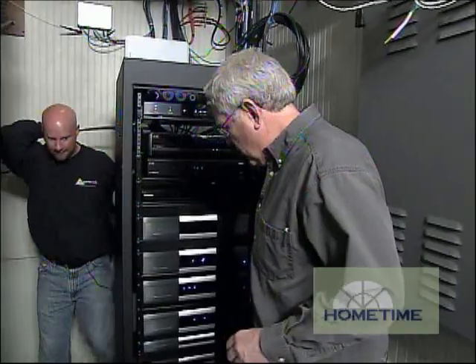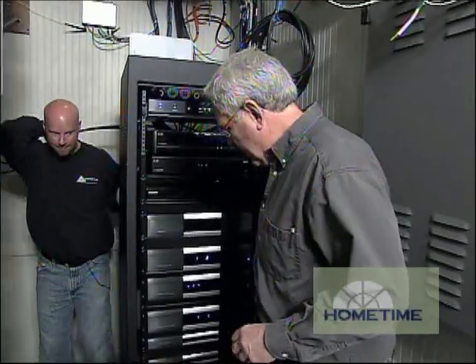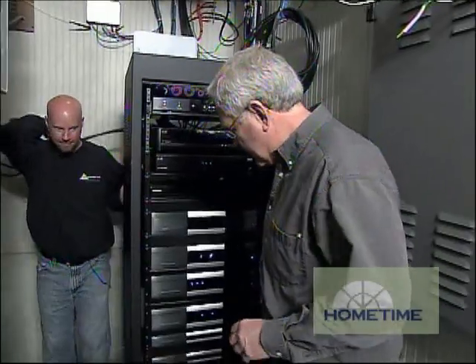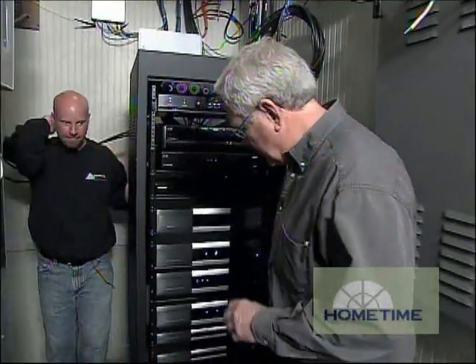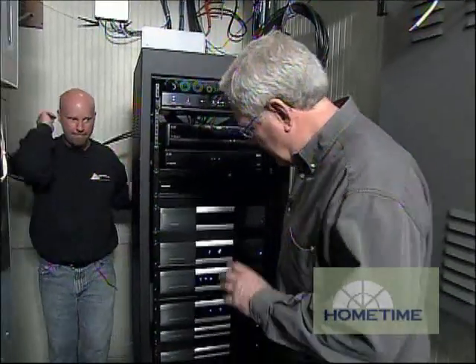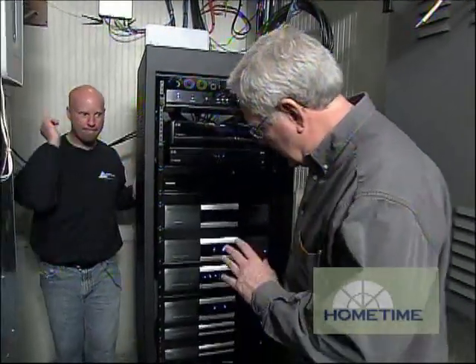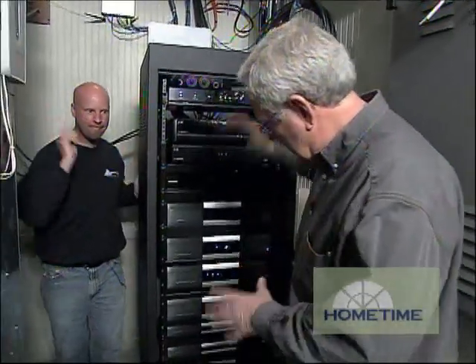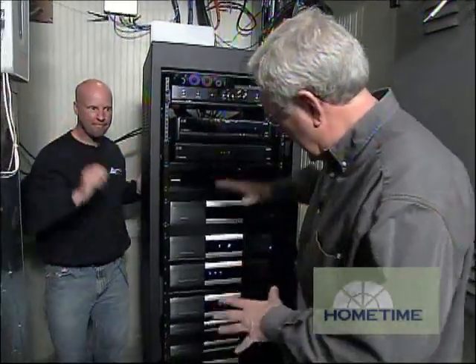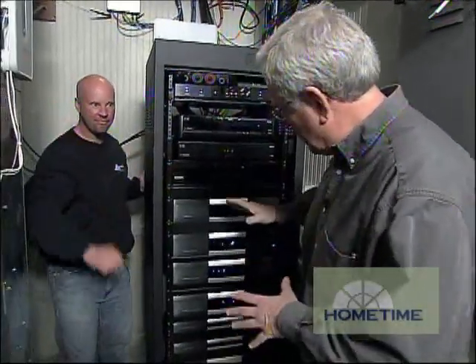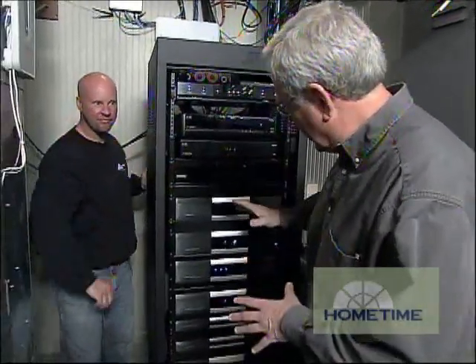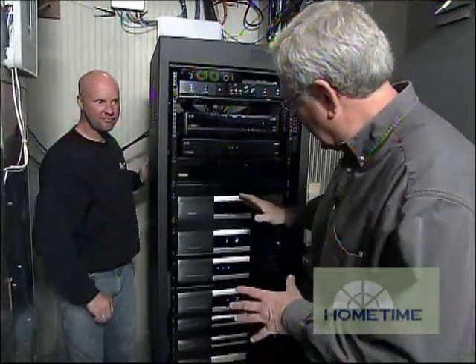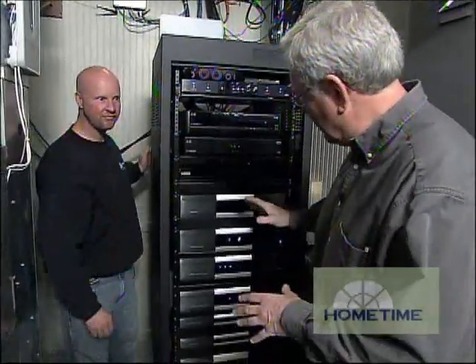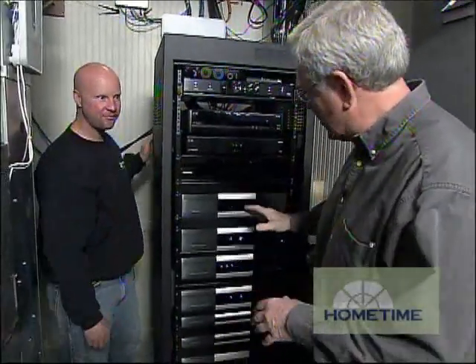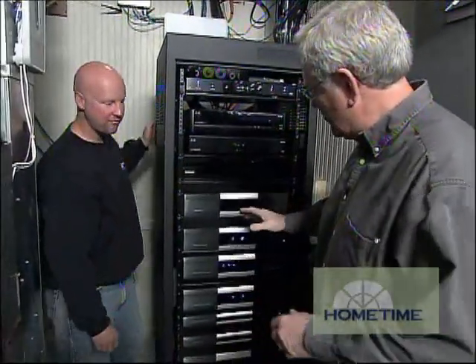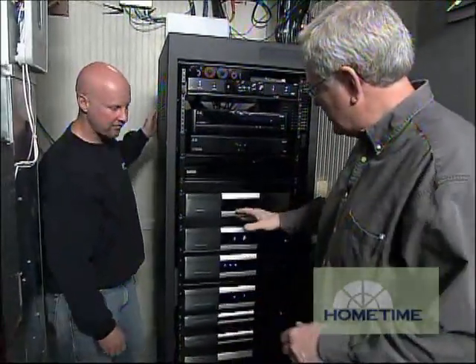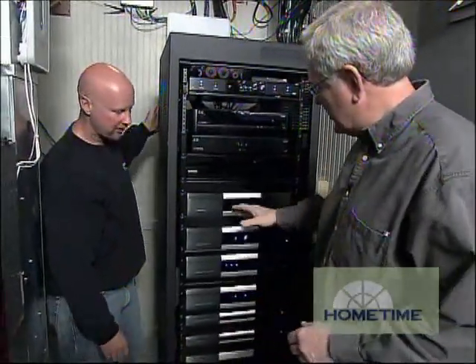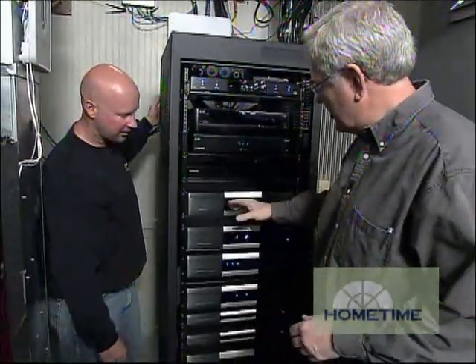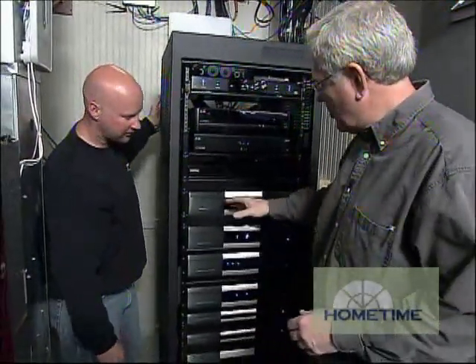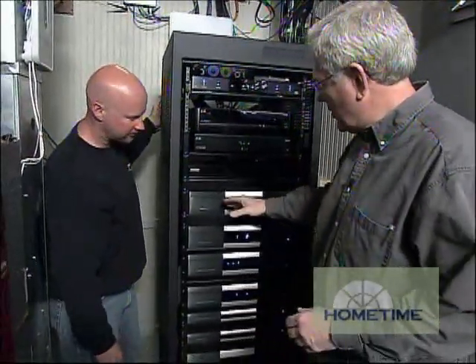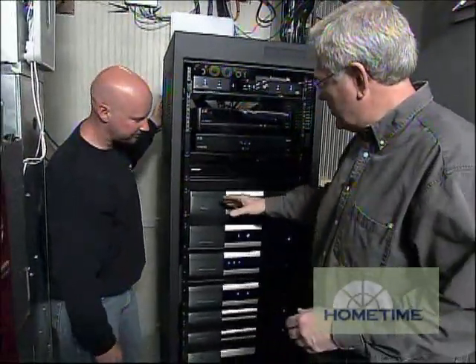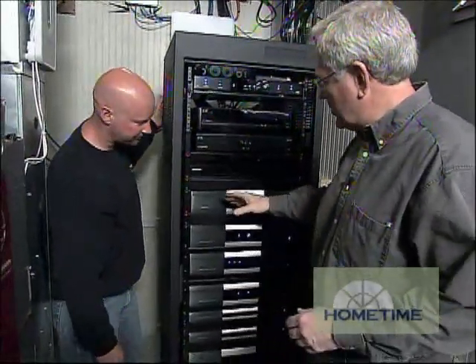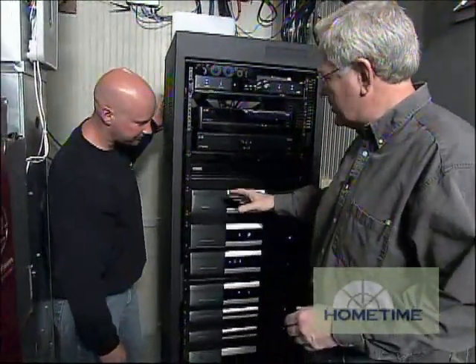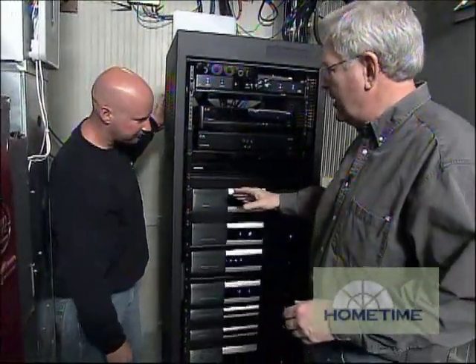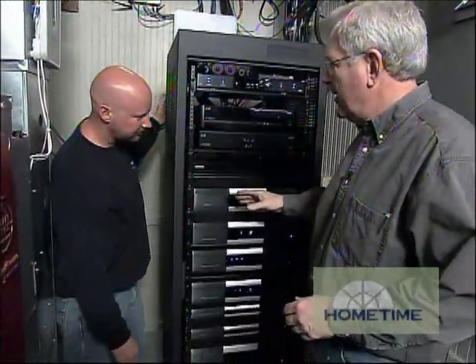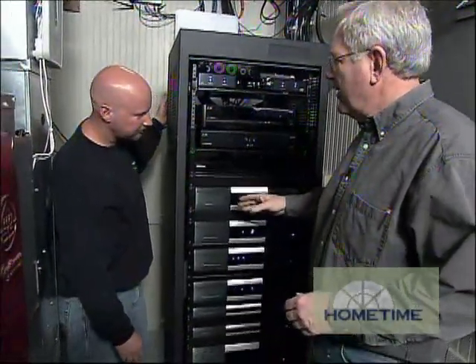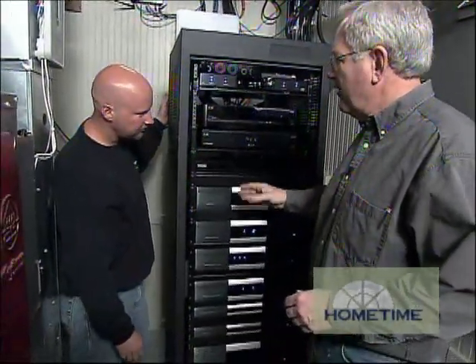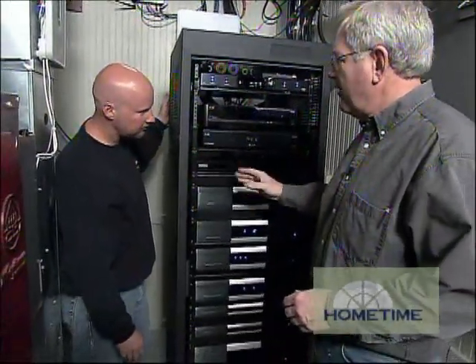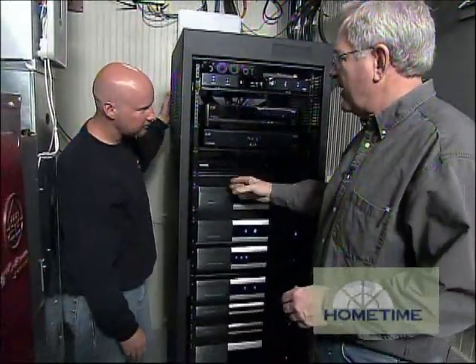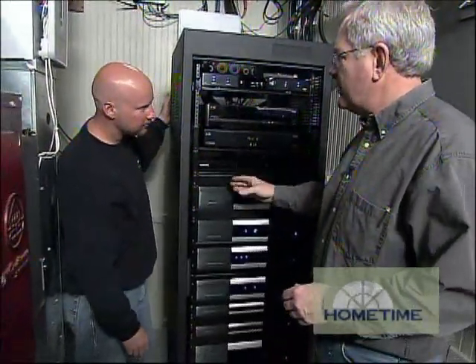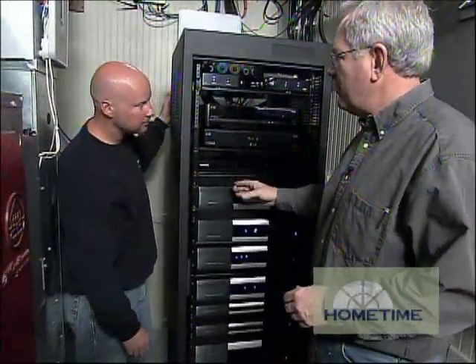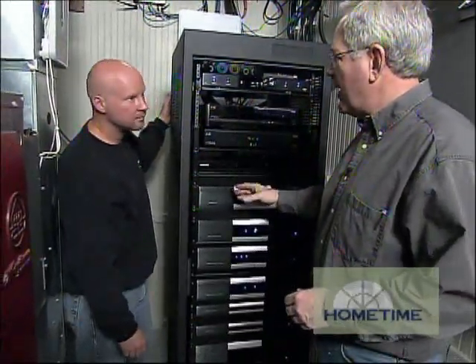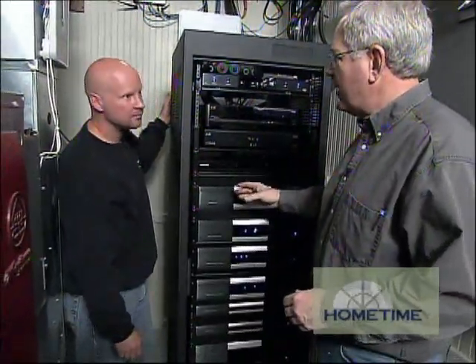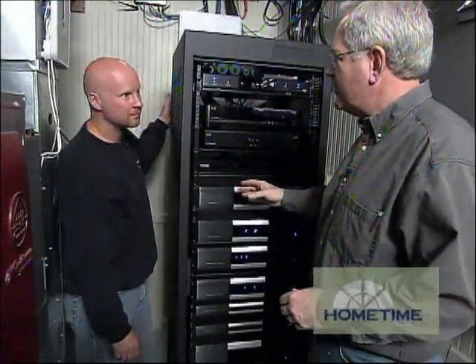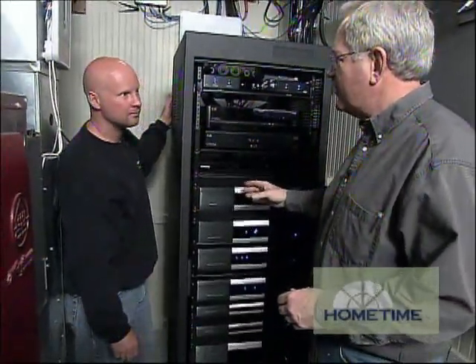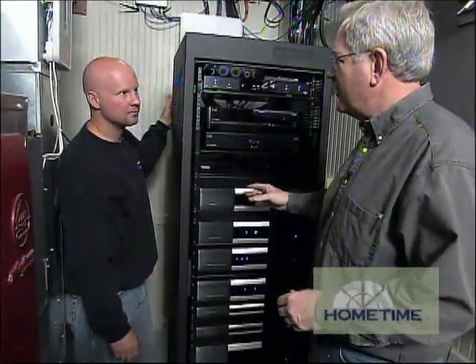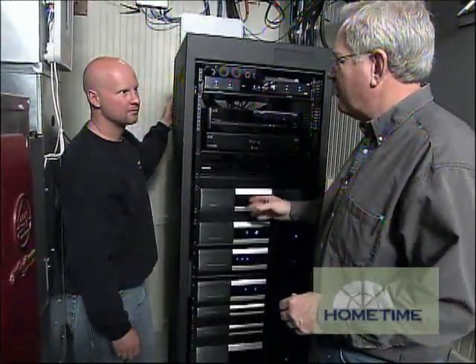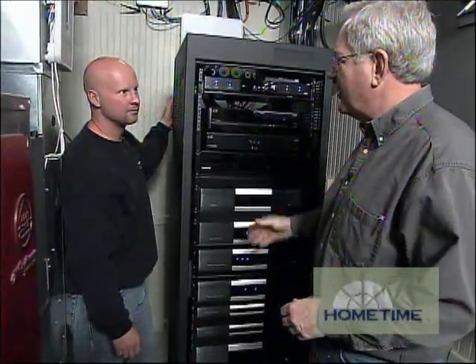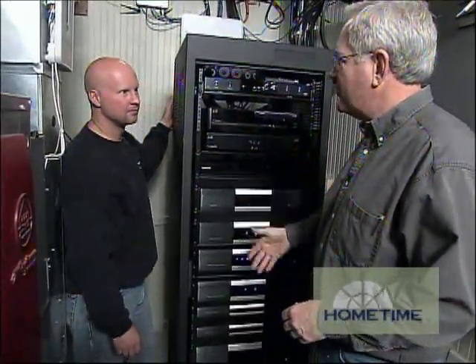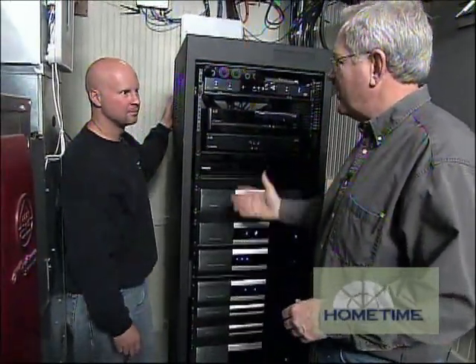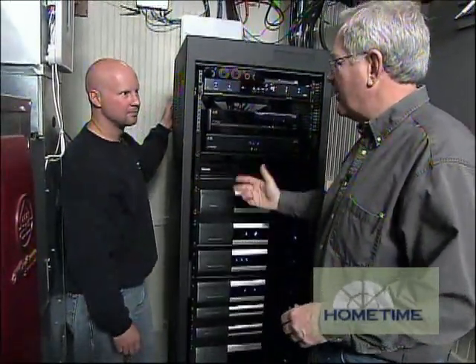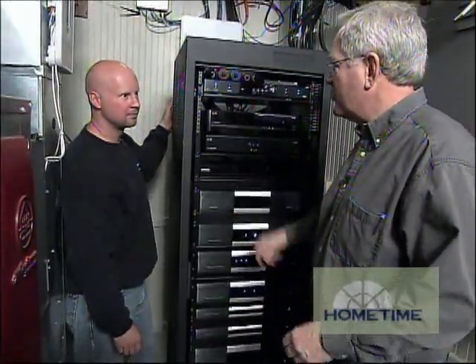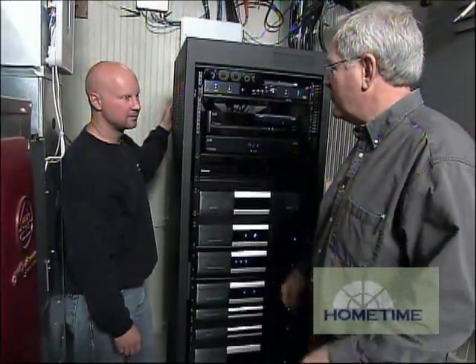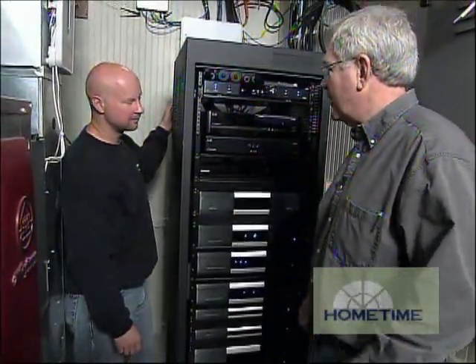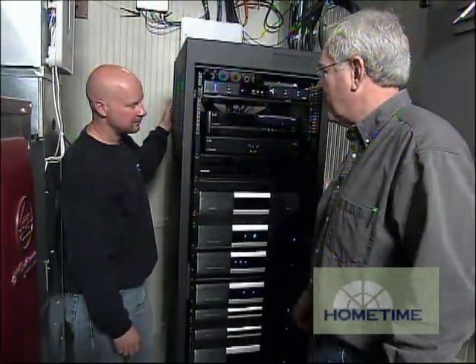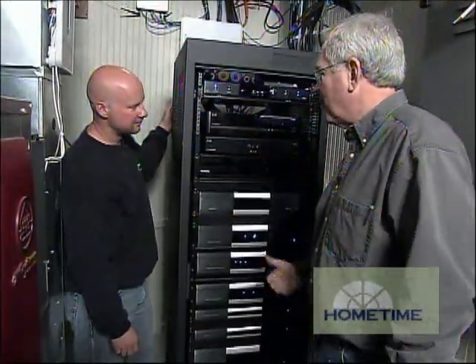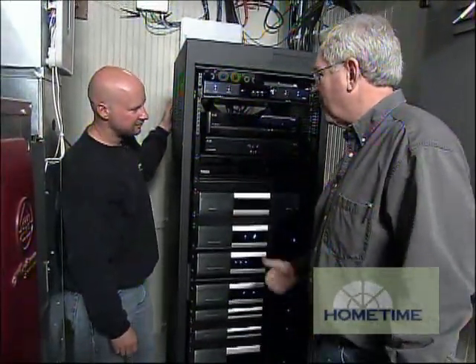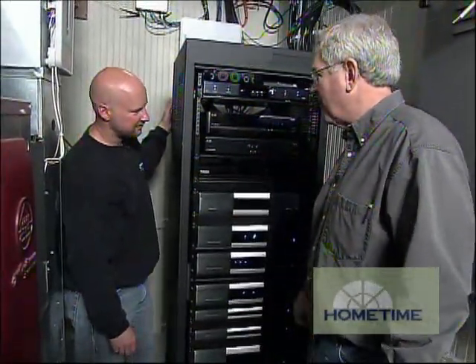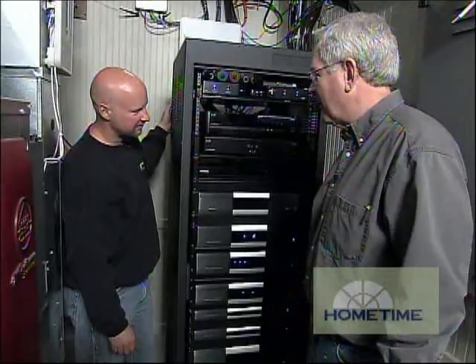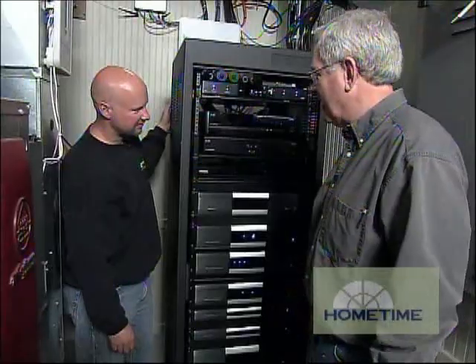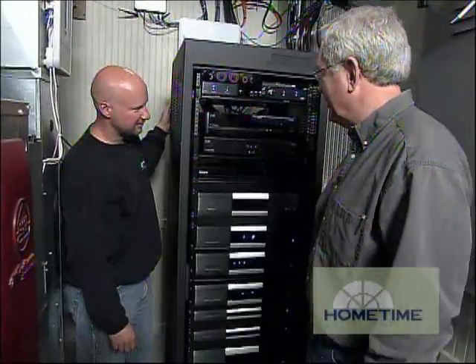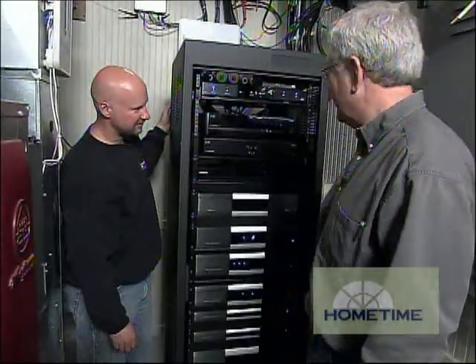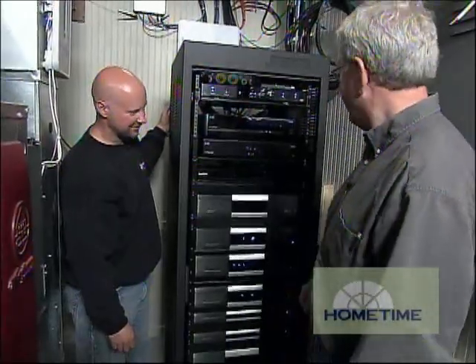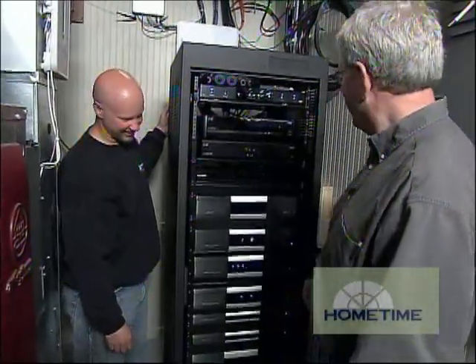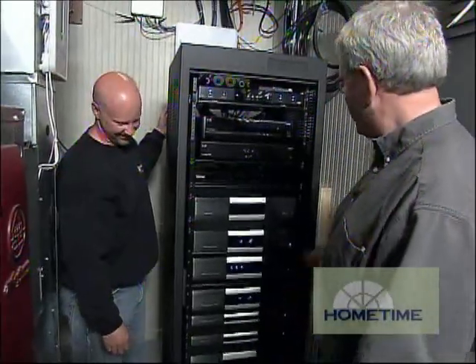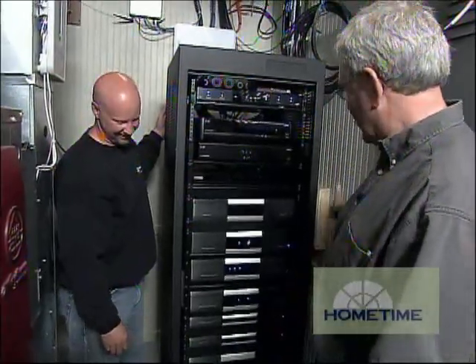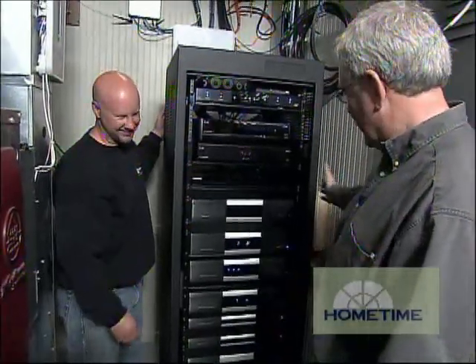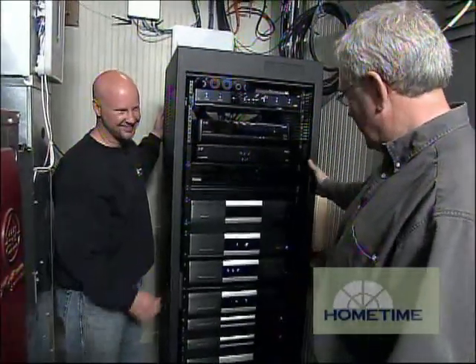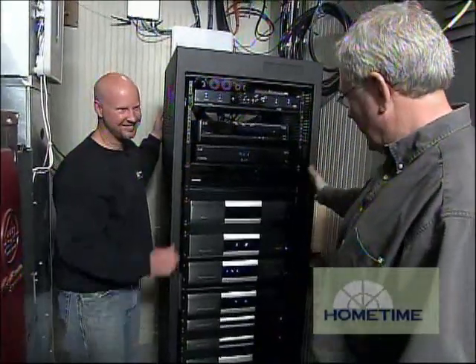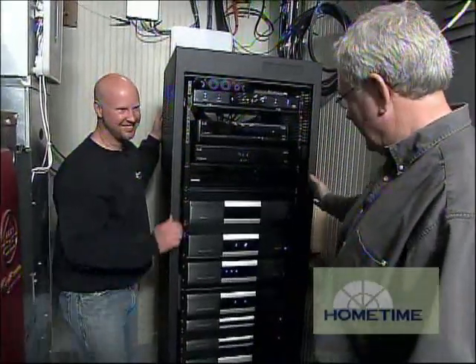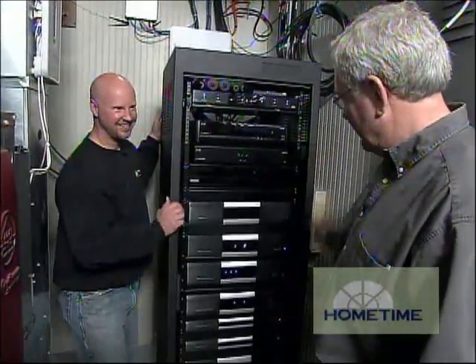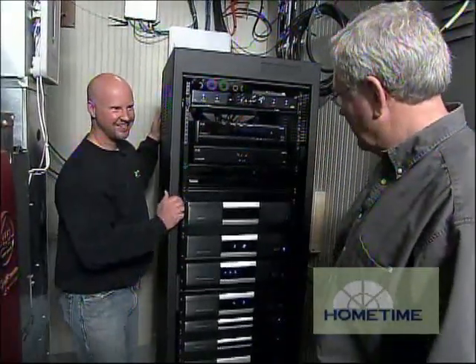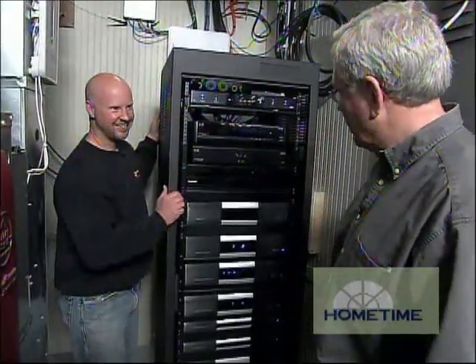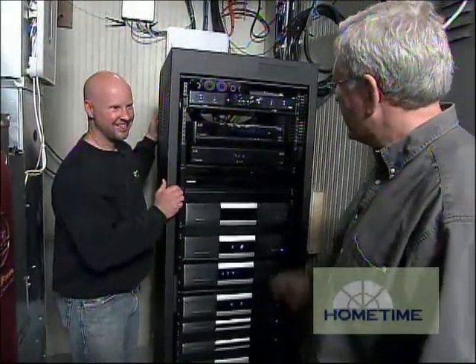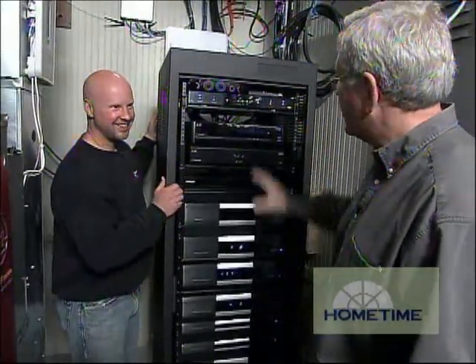I know it gets a little complicated, but show us these are more than just fancy boxes to impress your neighbors when they come over and check out your thing.